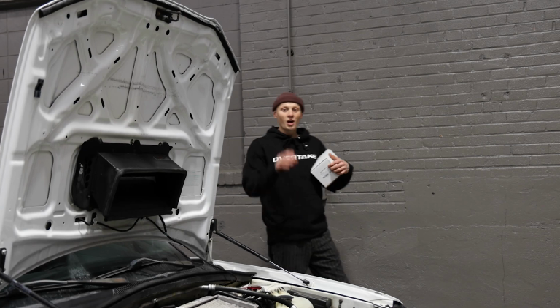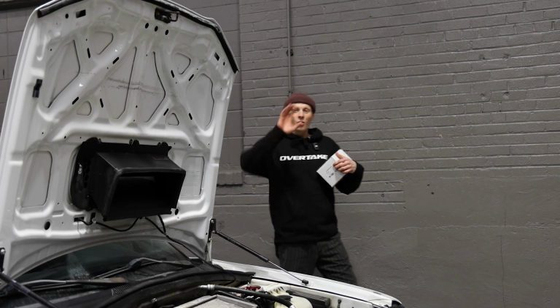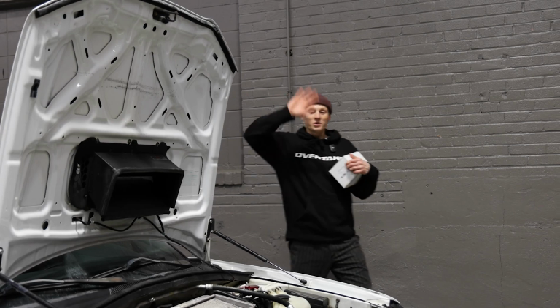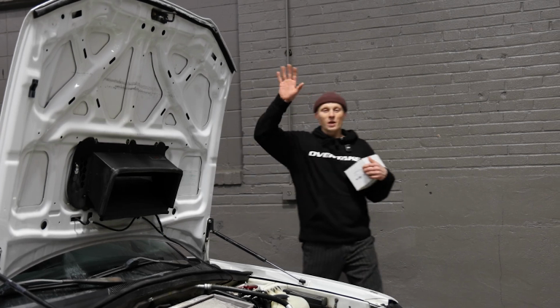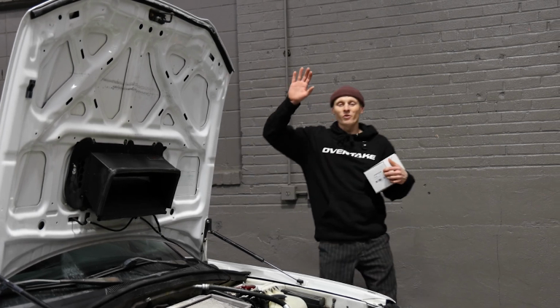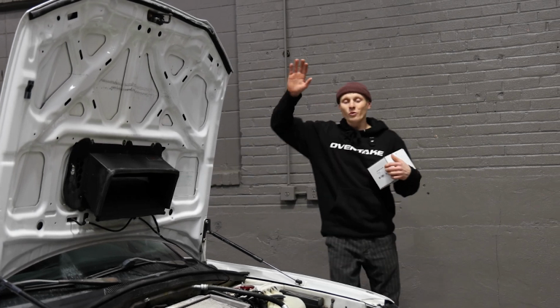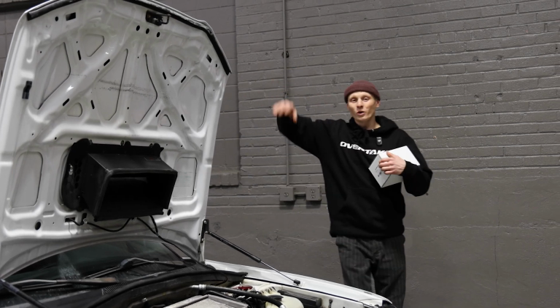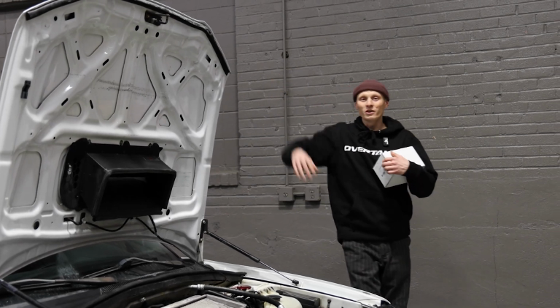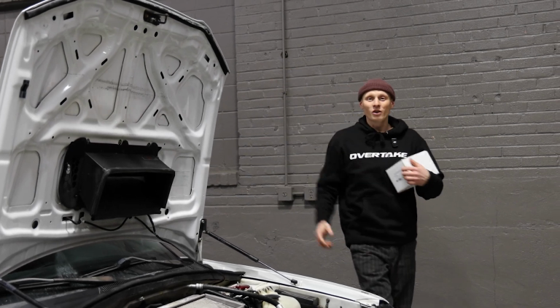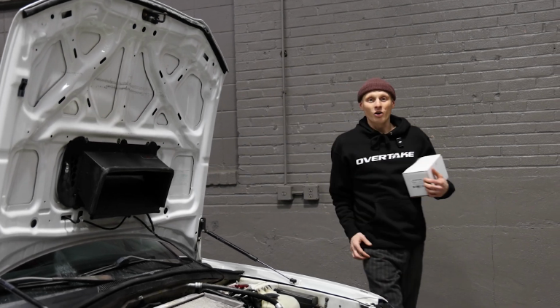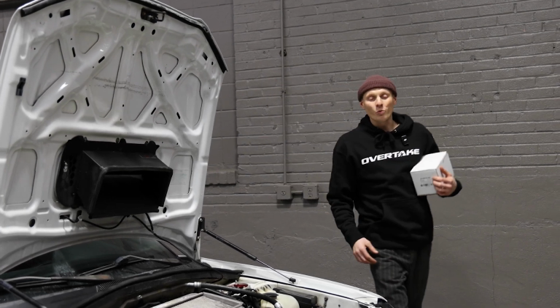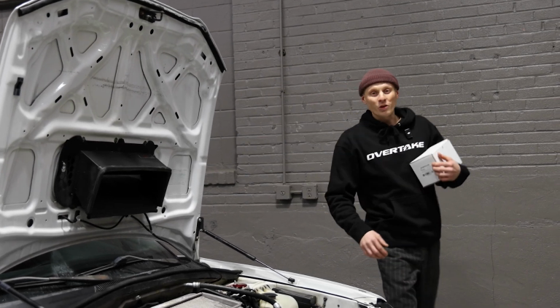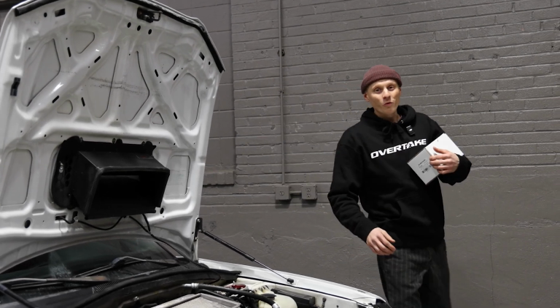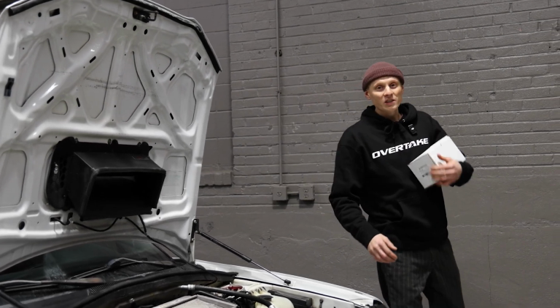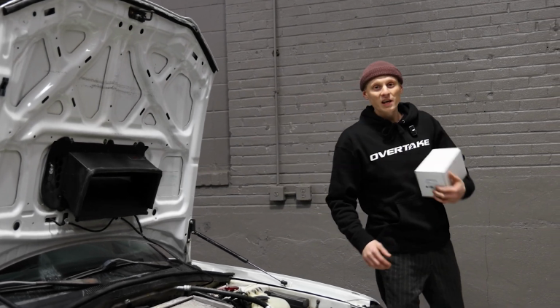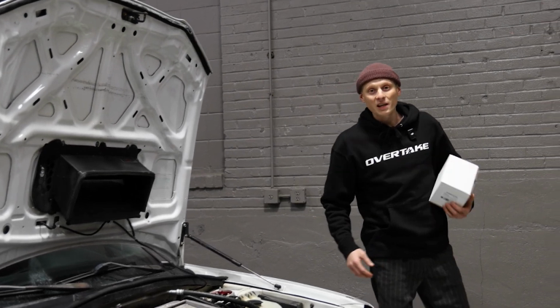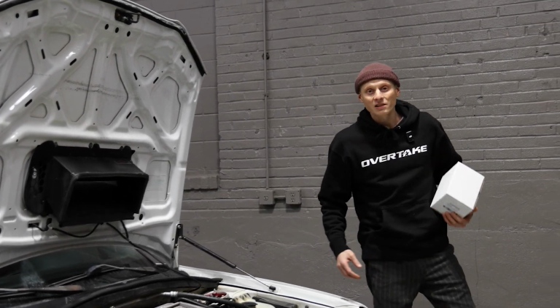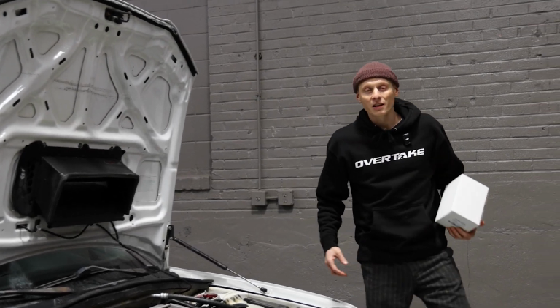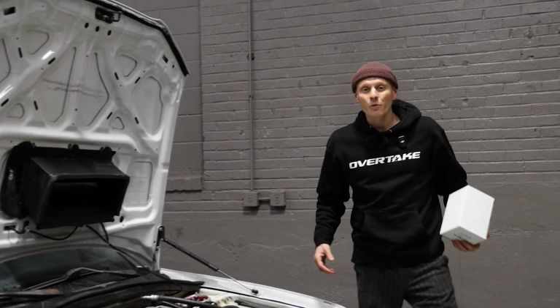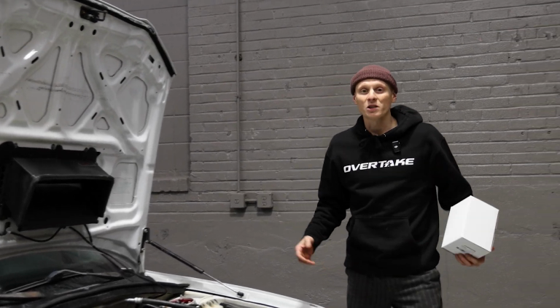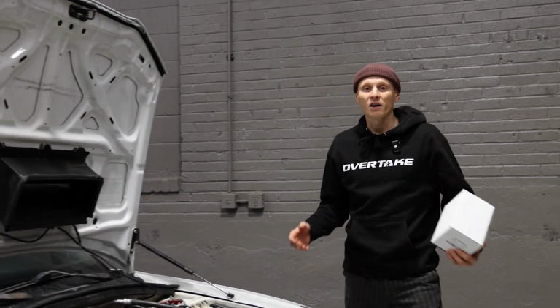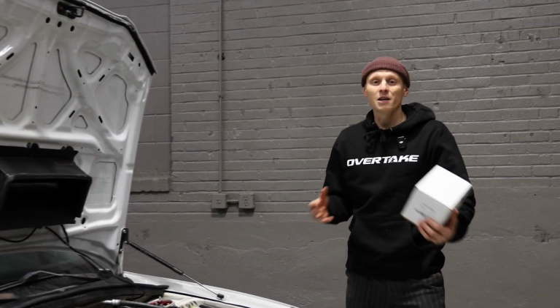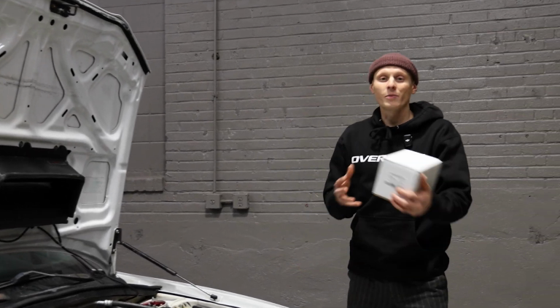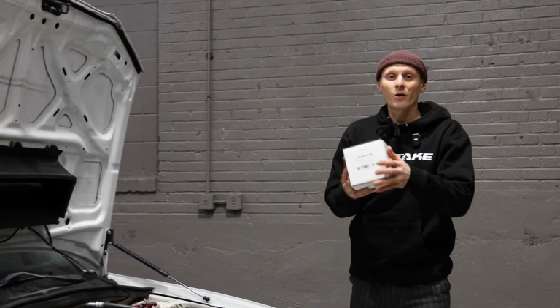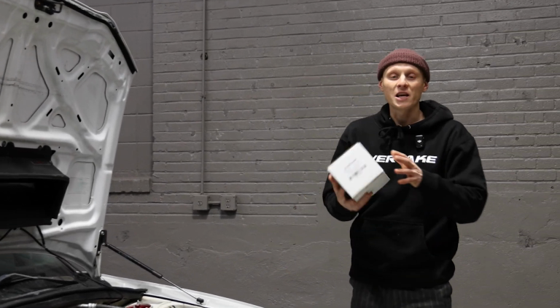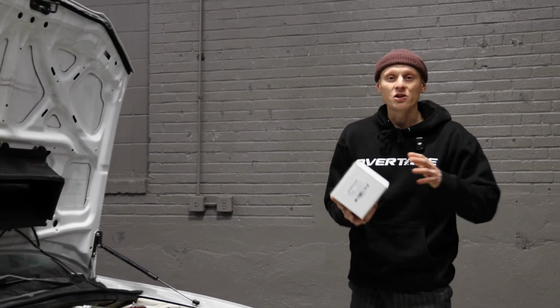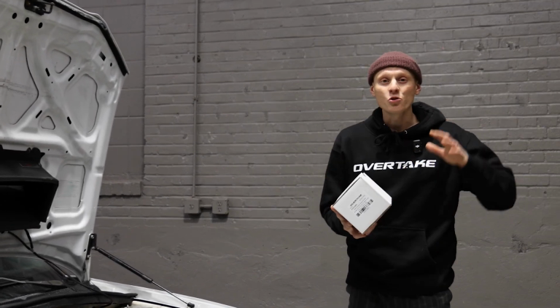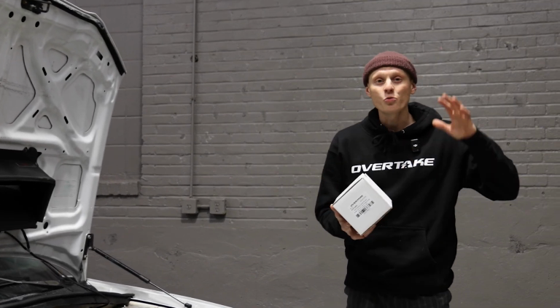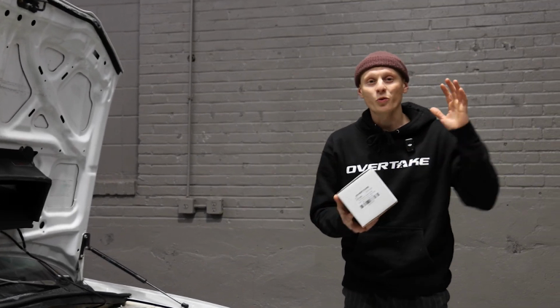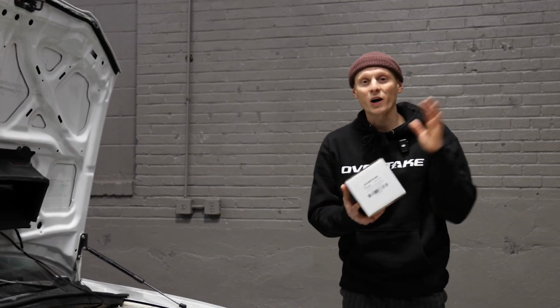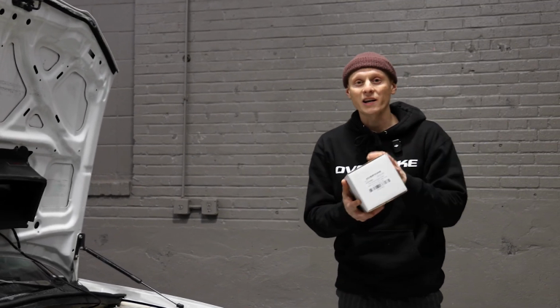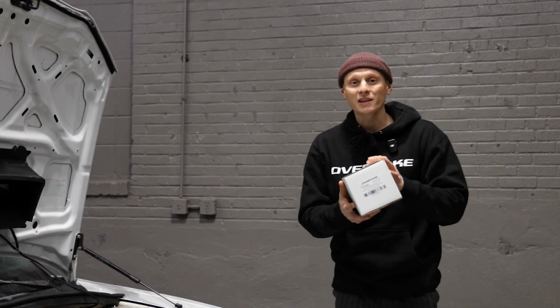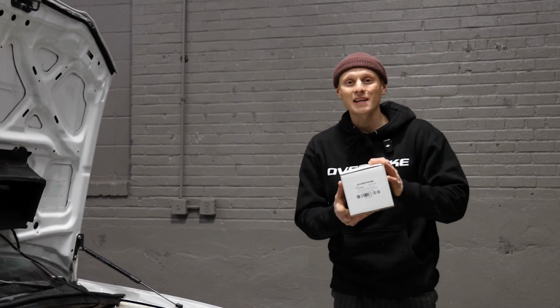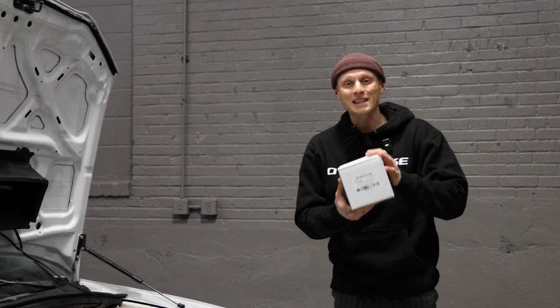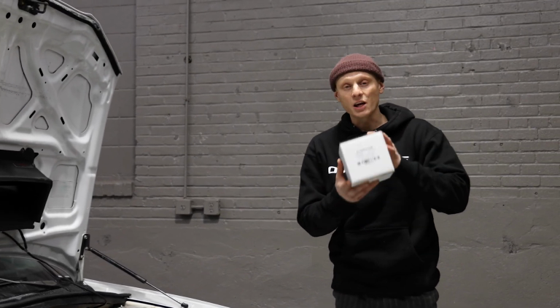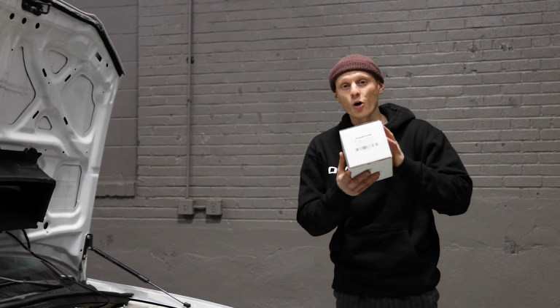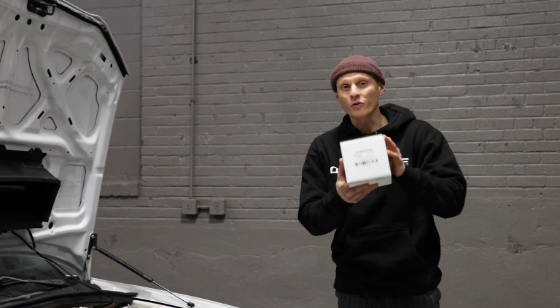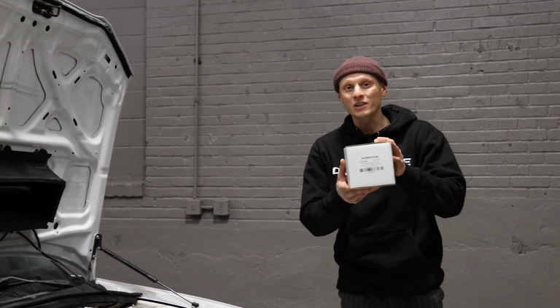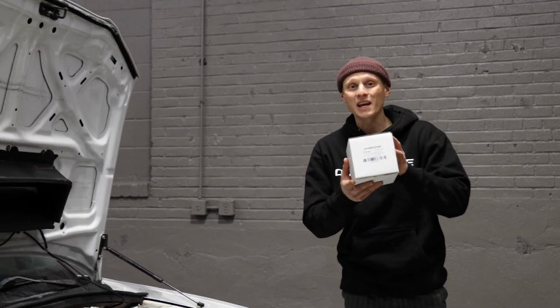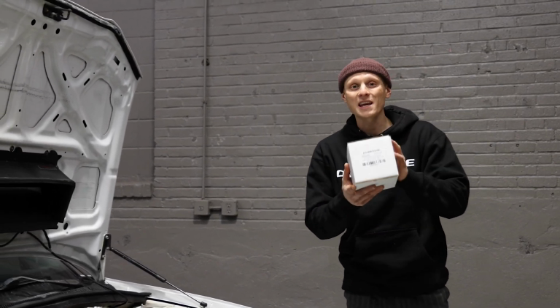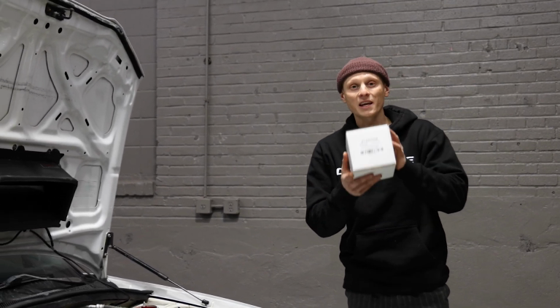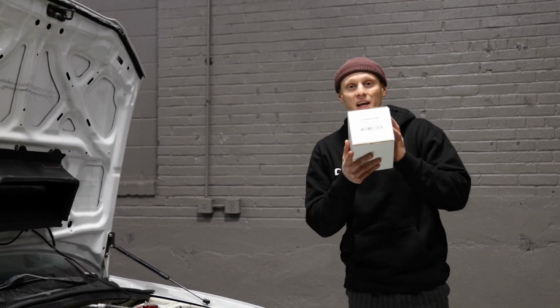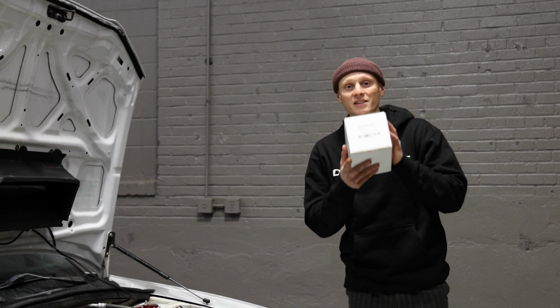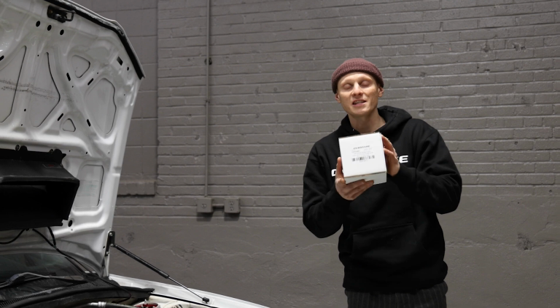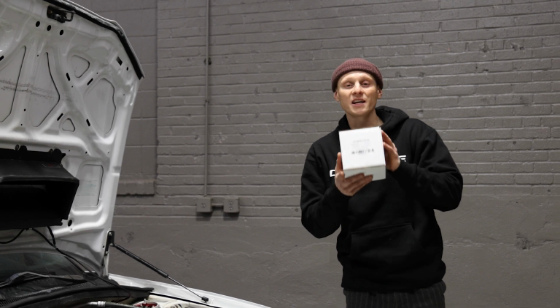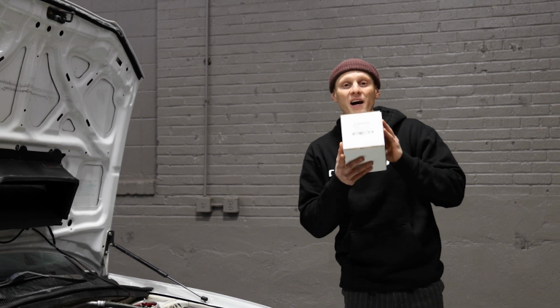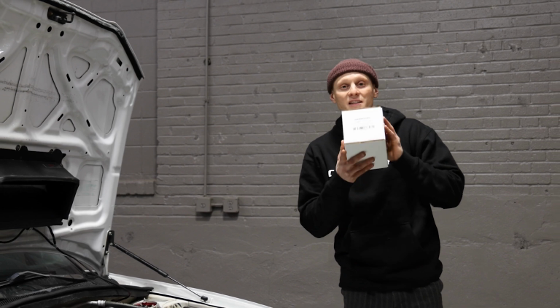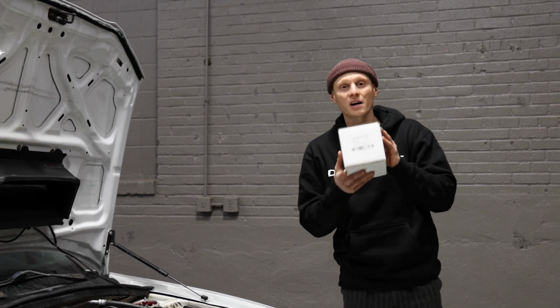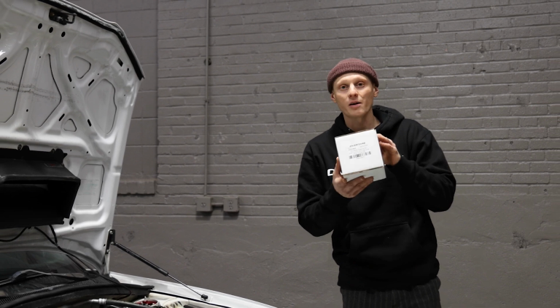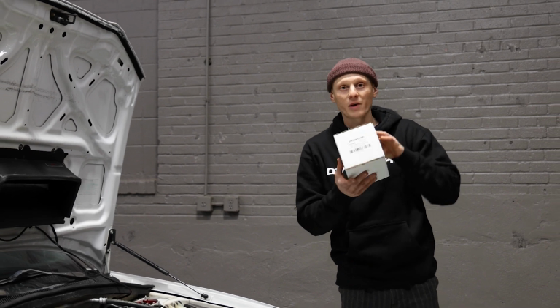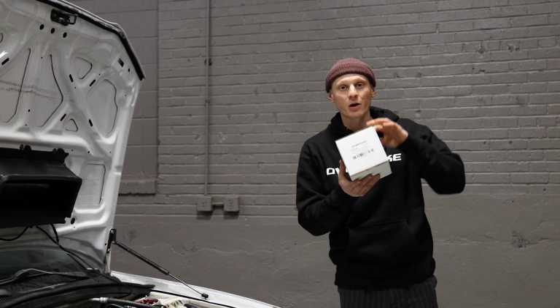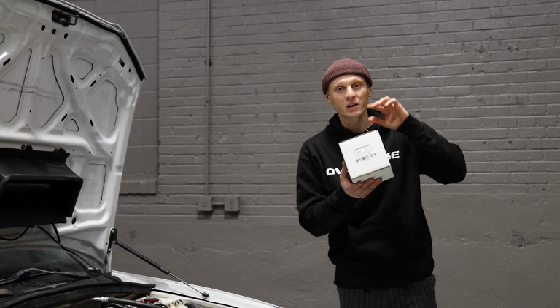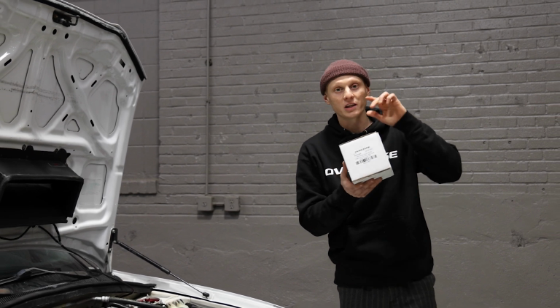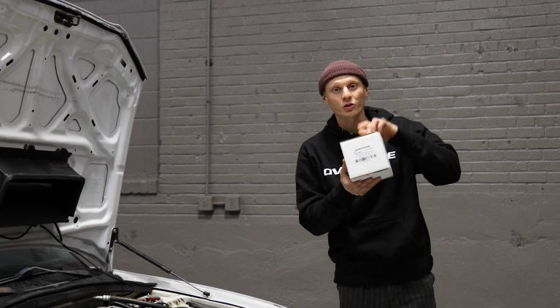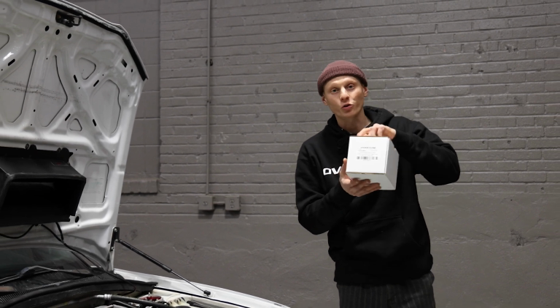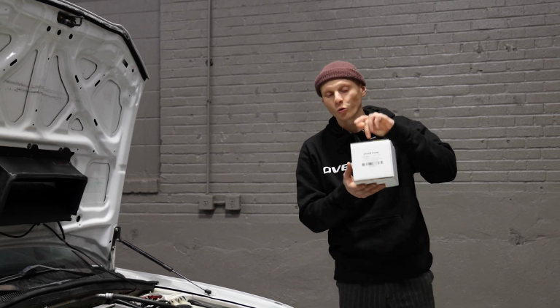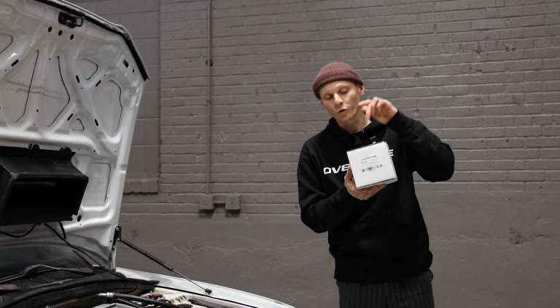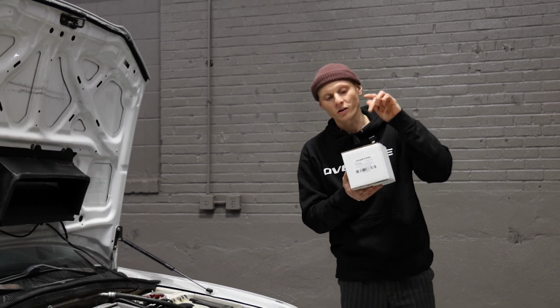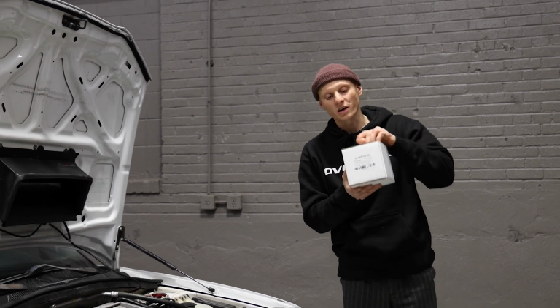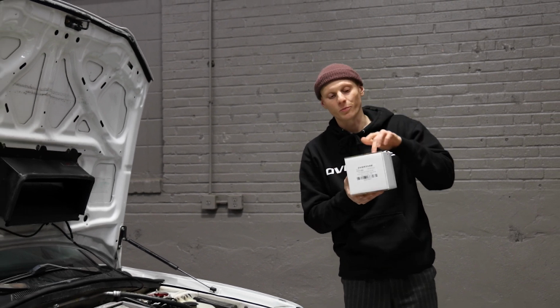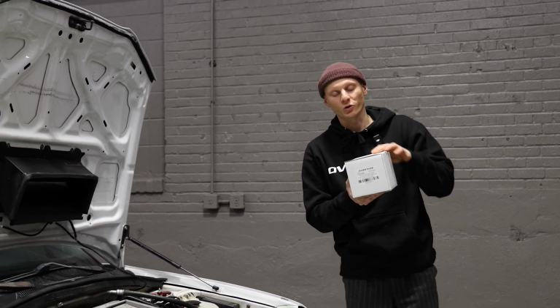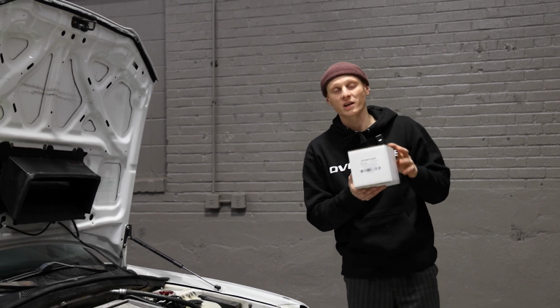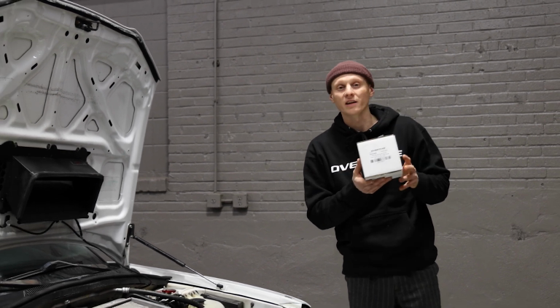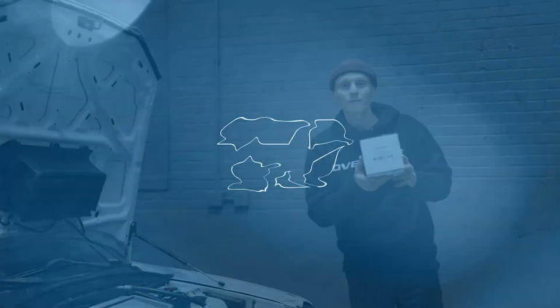What's up everyone? Art with Overtake. Today we're talking about a new product, the Overtake STI top mount intercooler coupler kit.